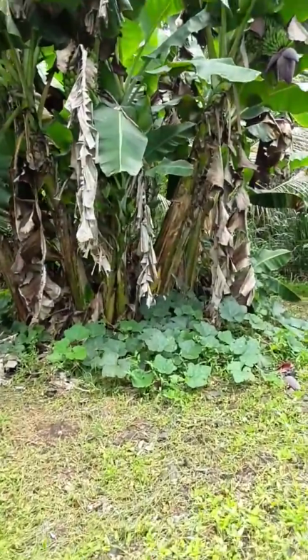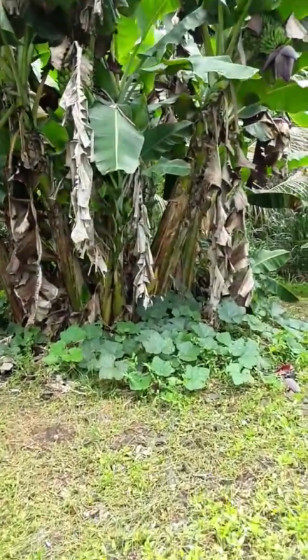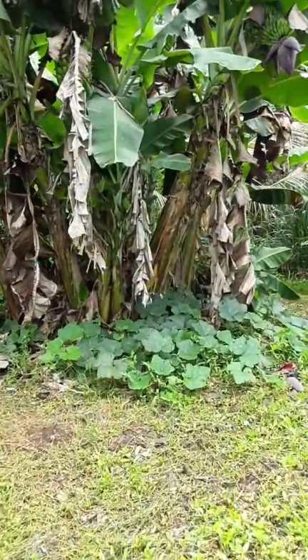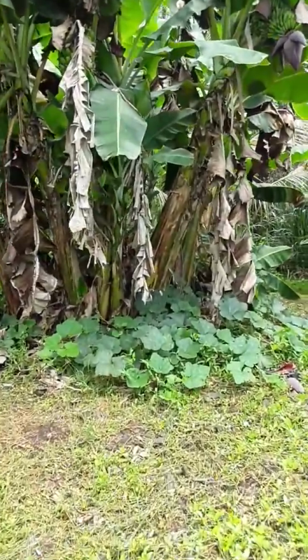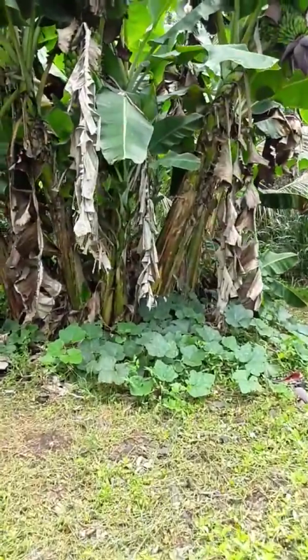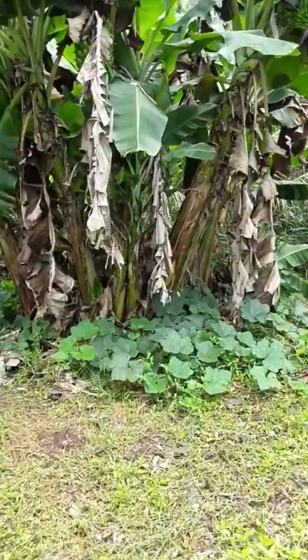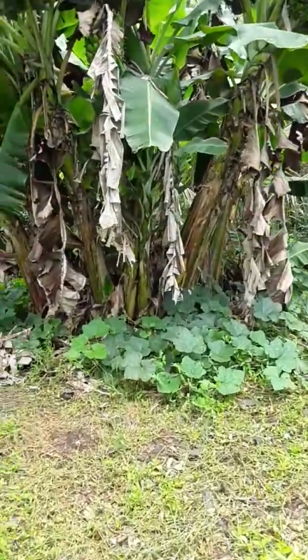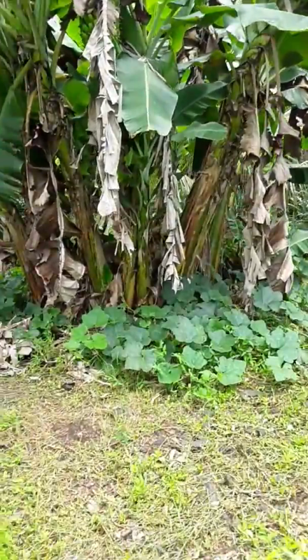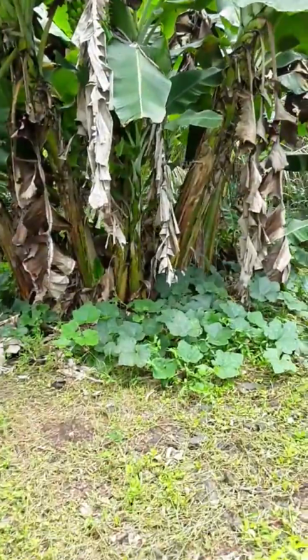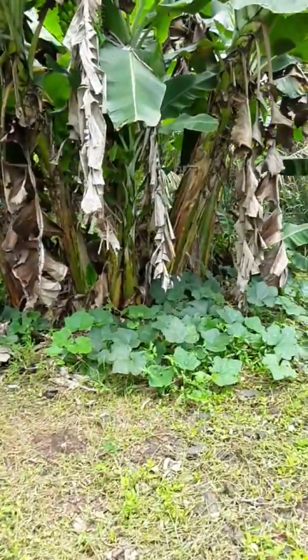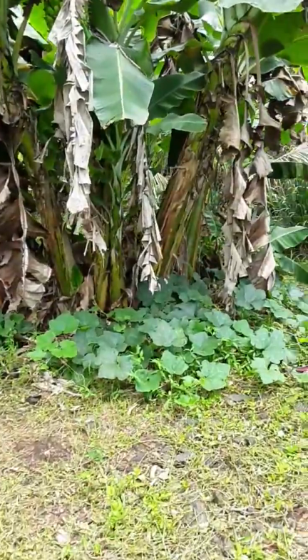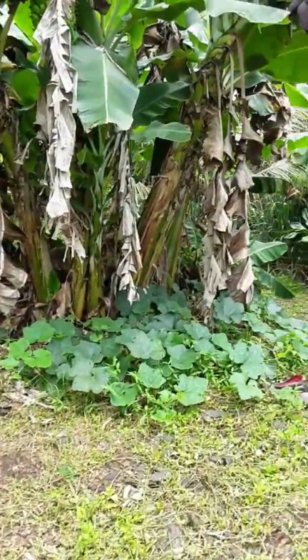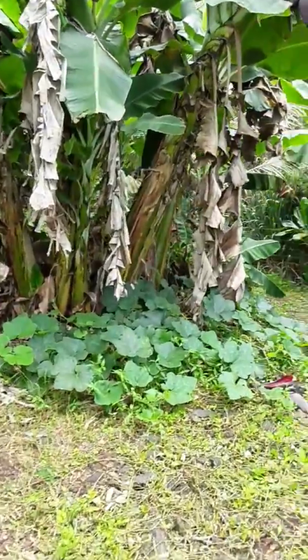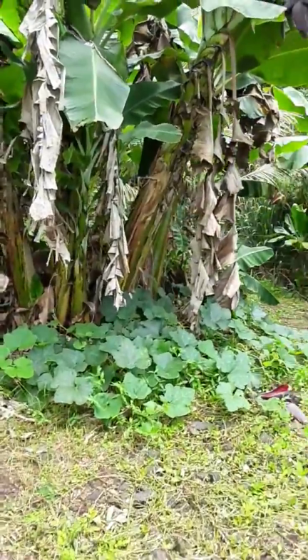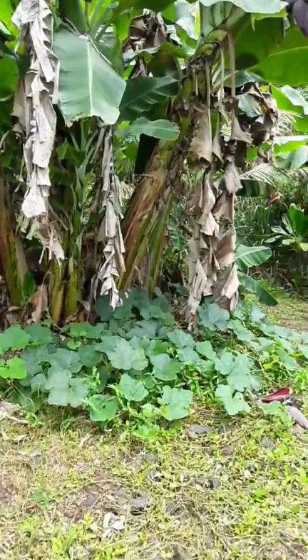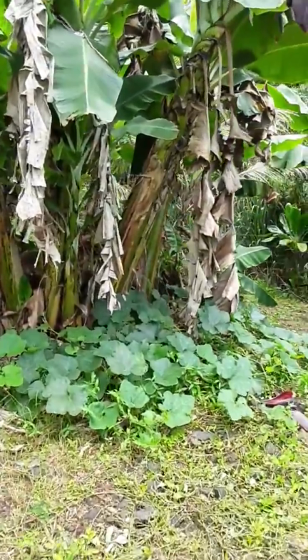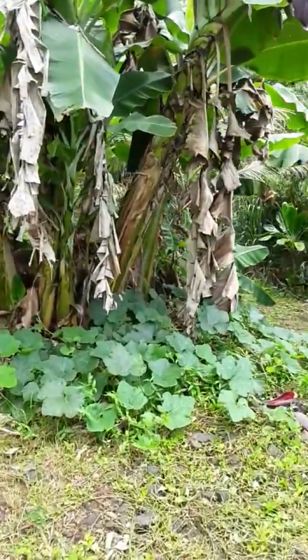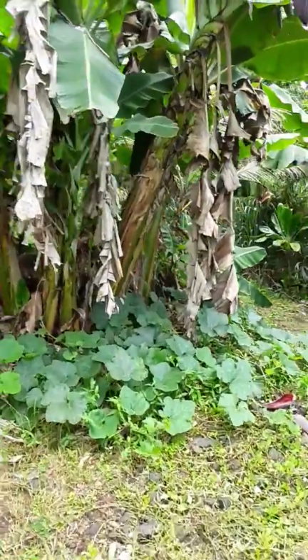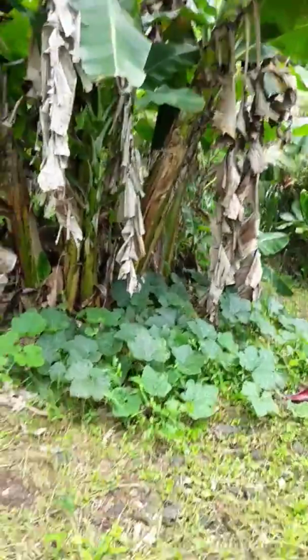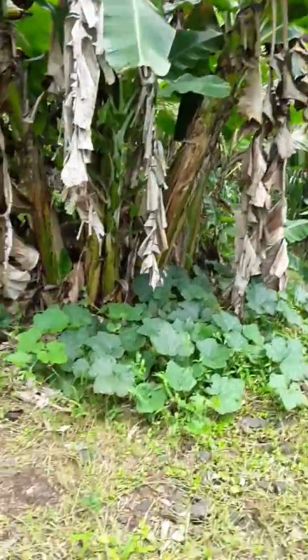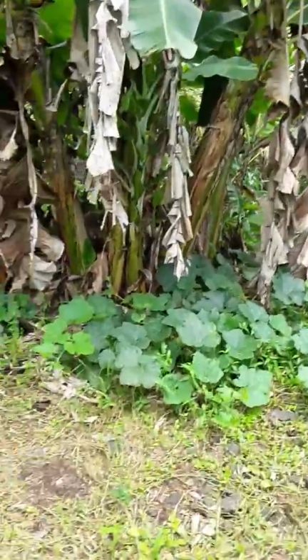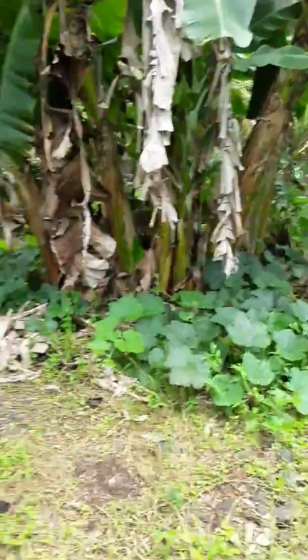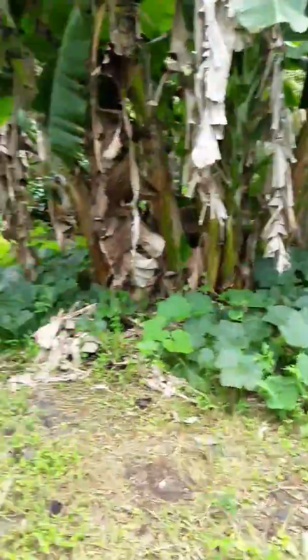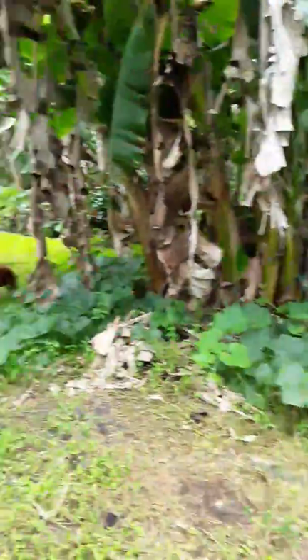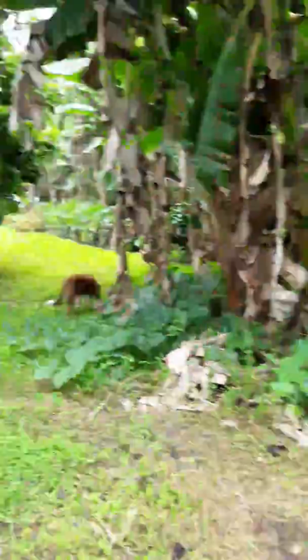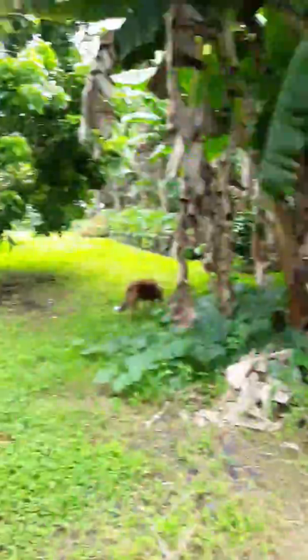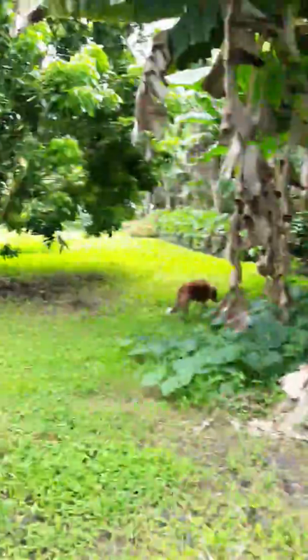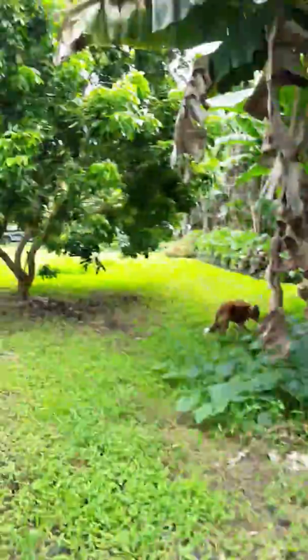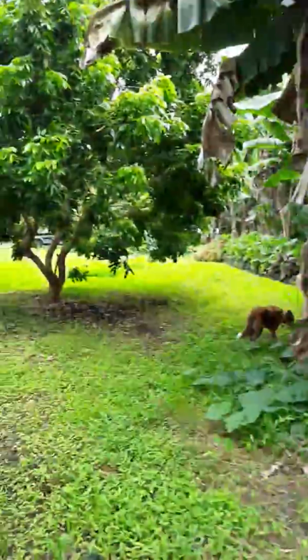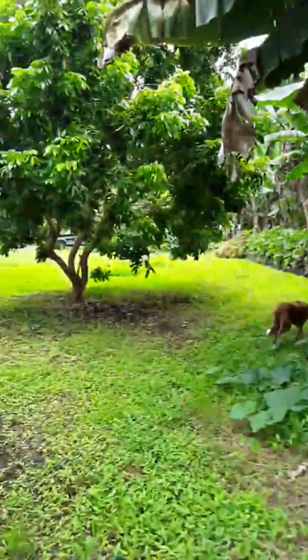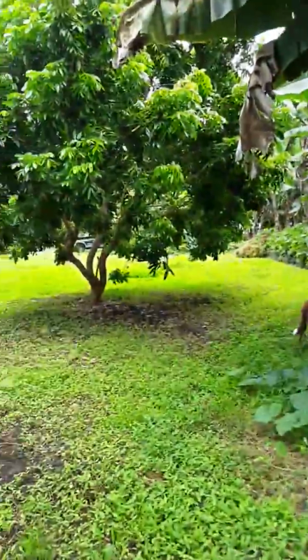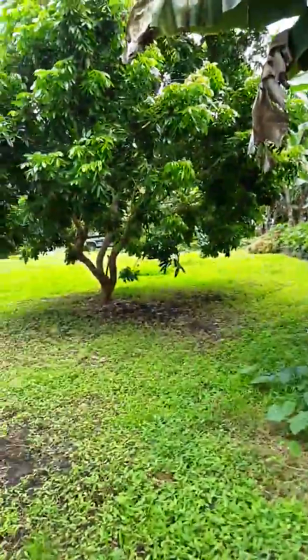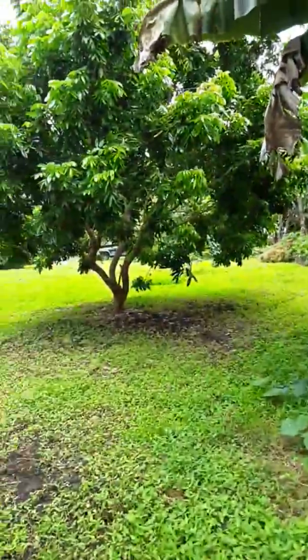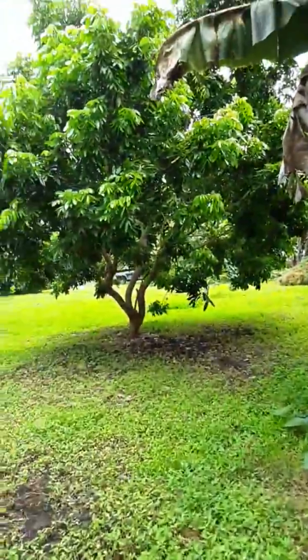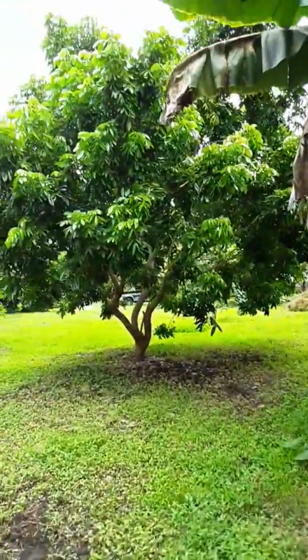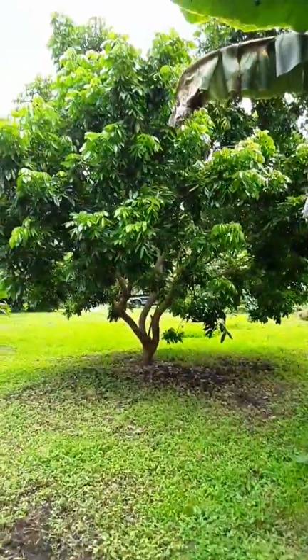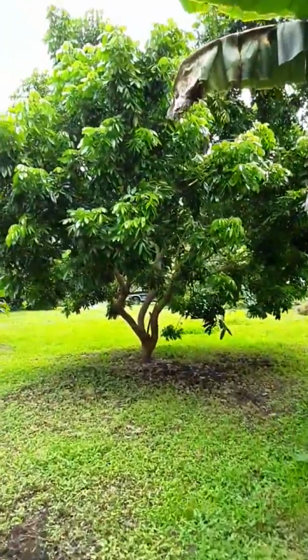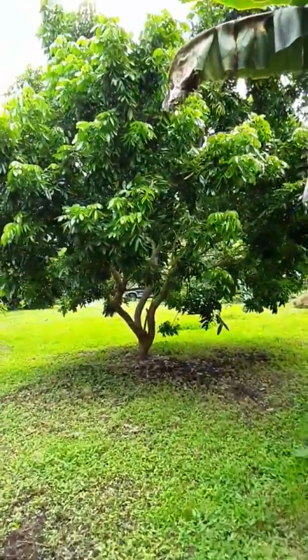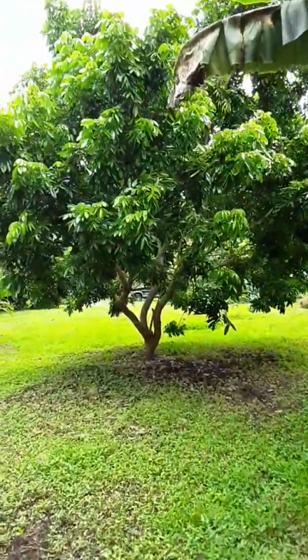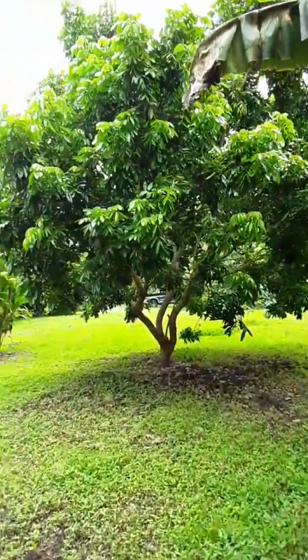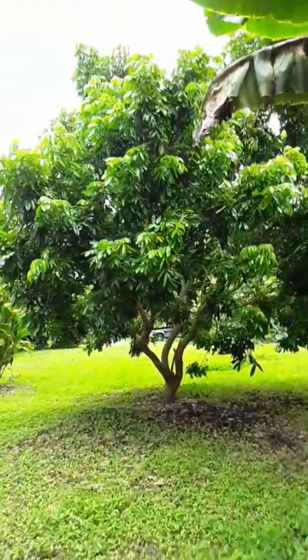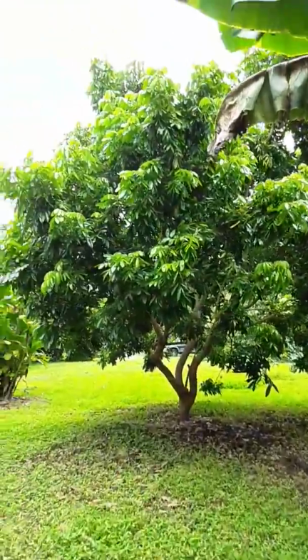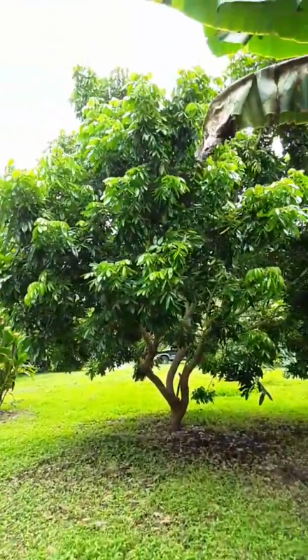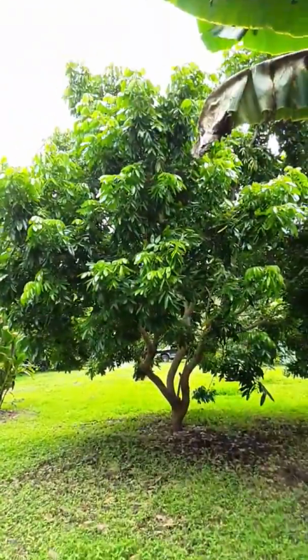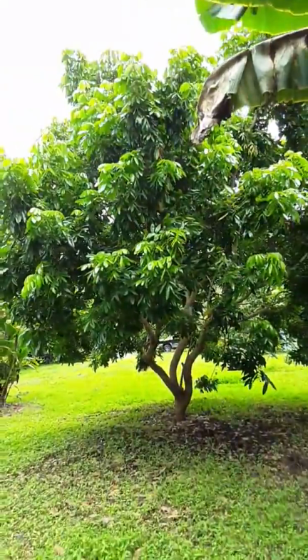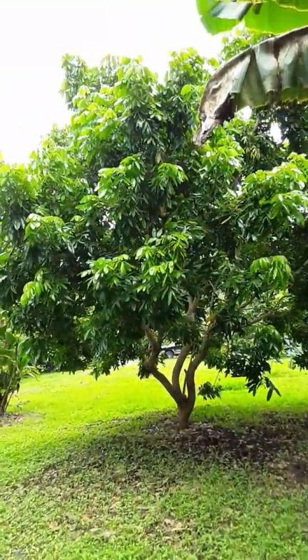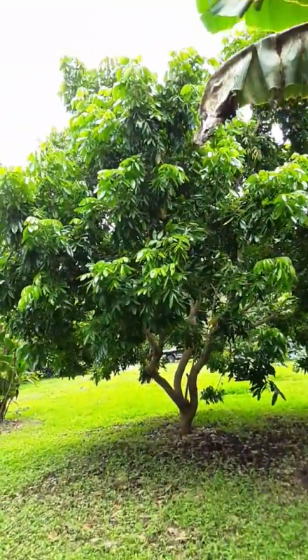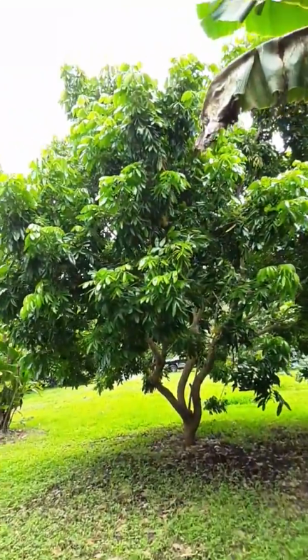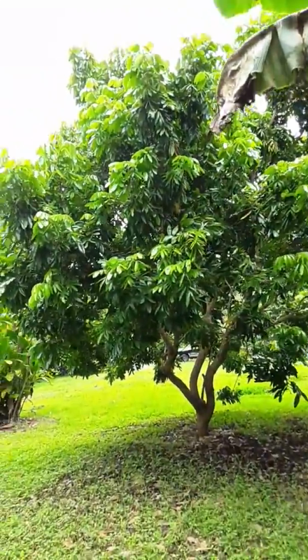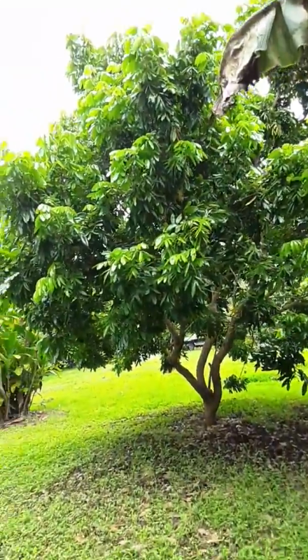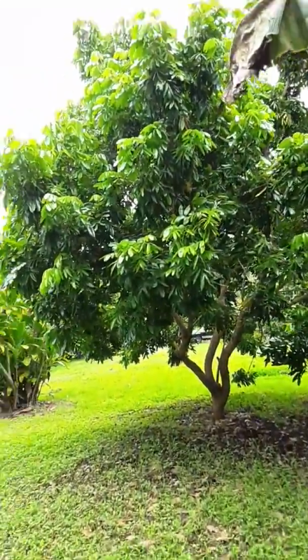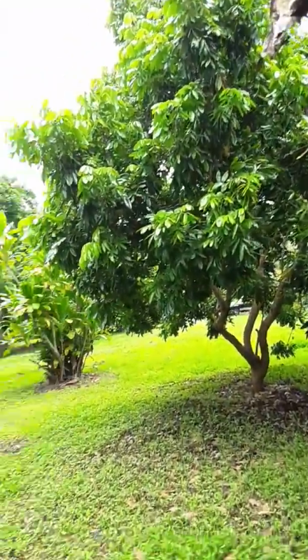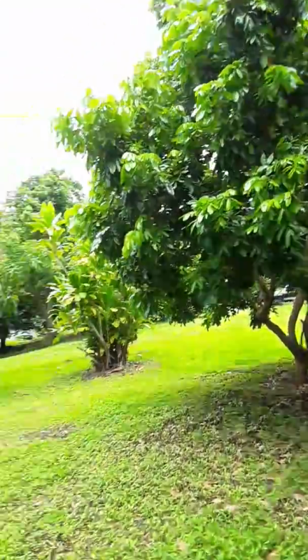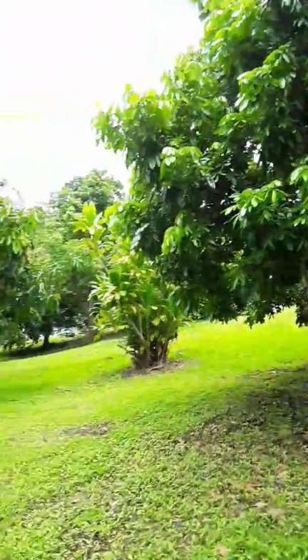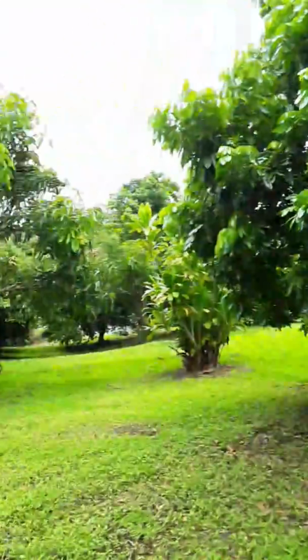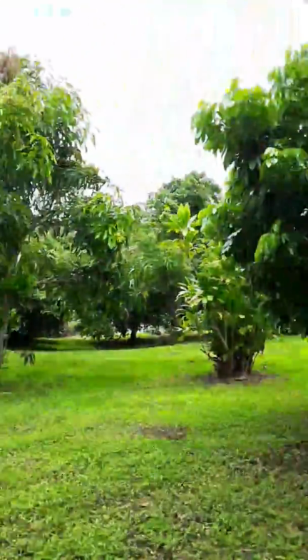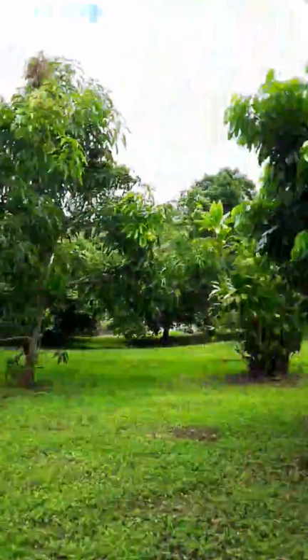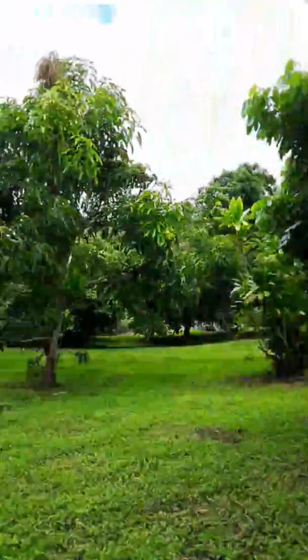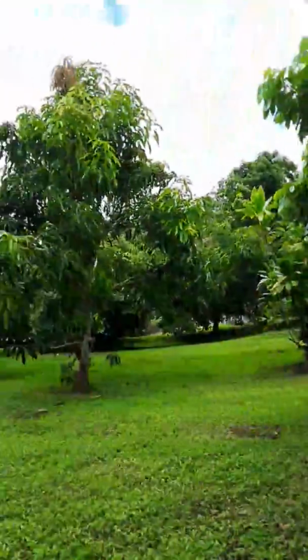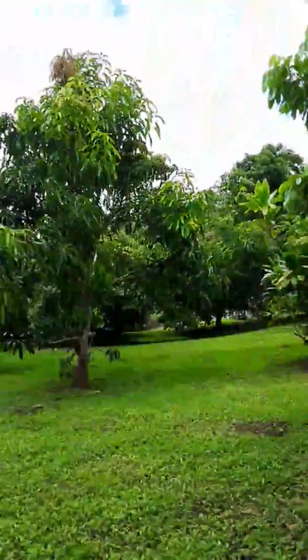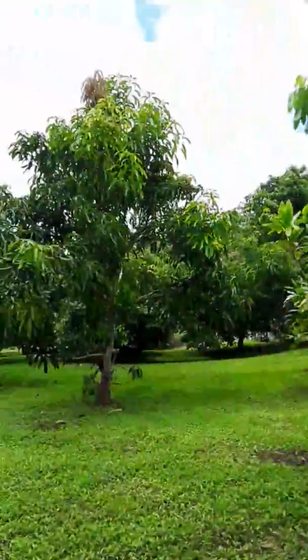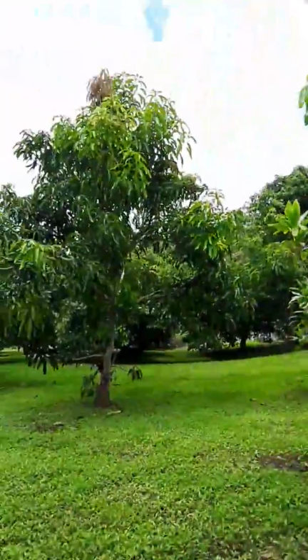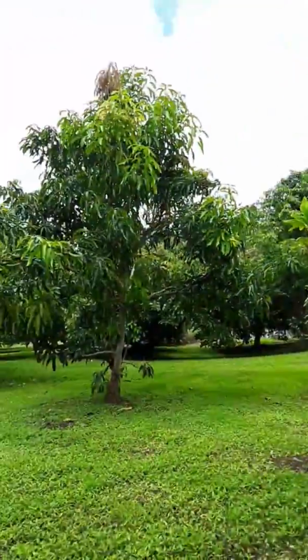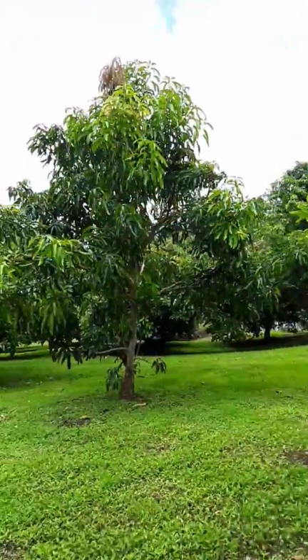There's a coconut palm over there. This is a longan. This is another mango.